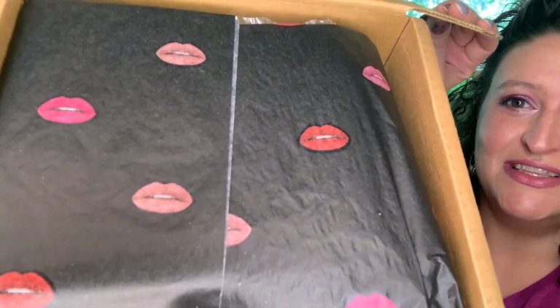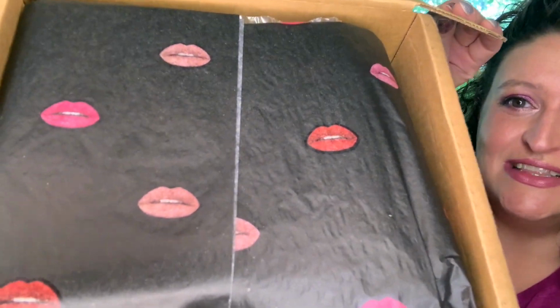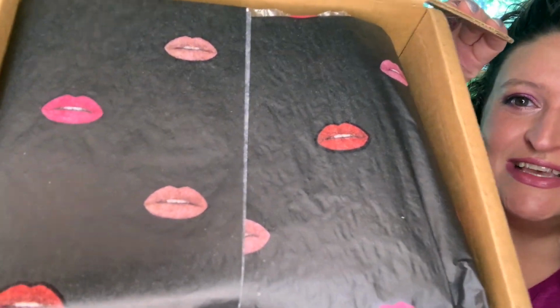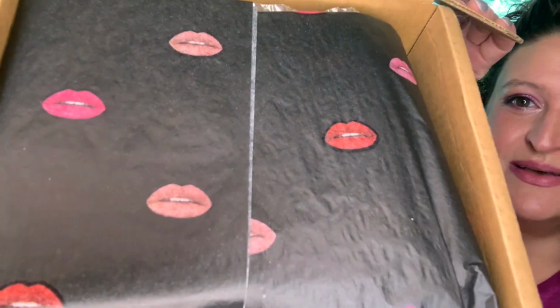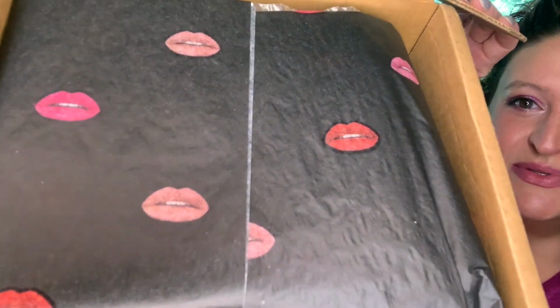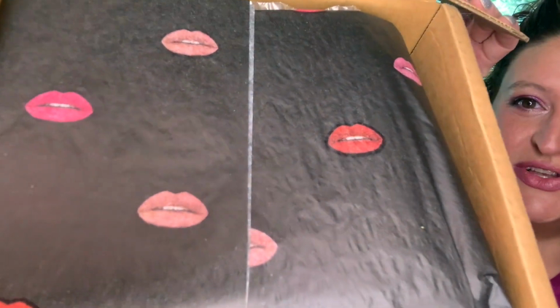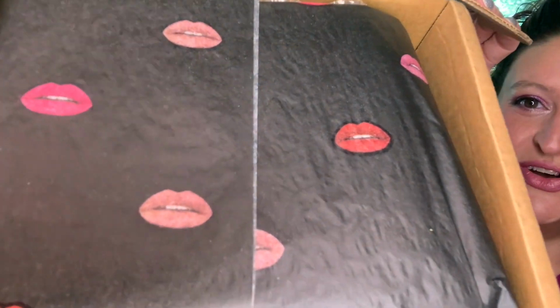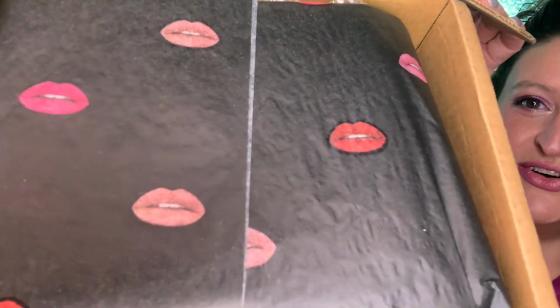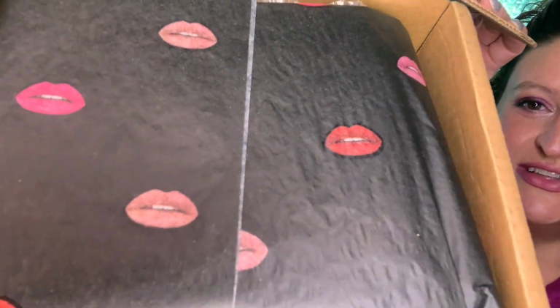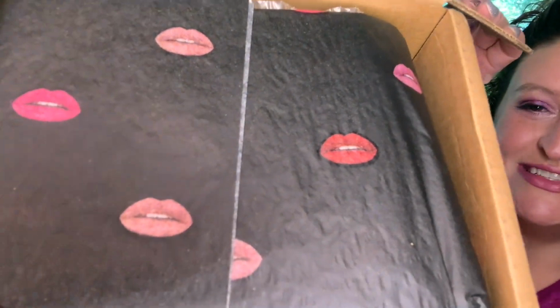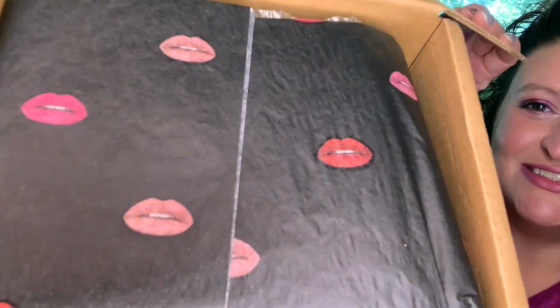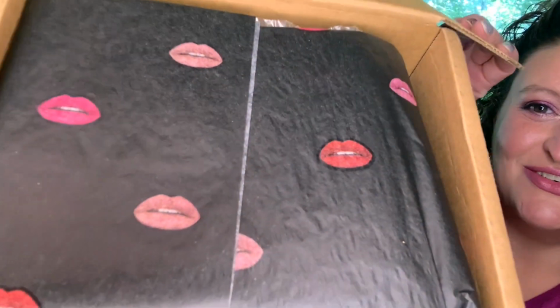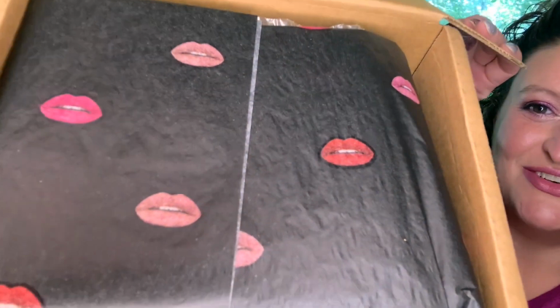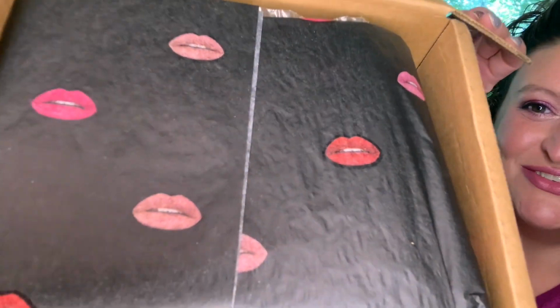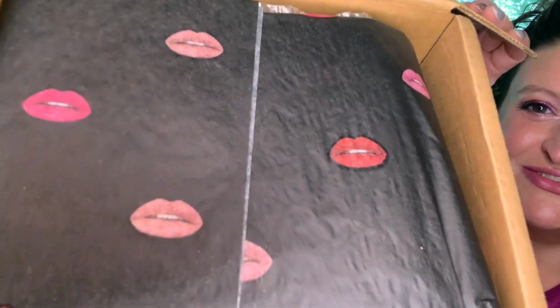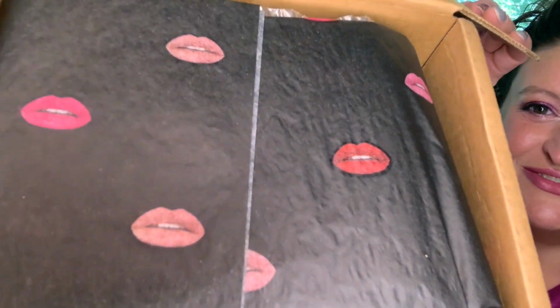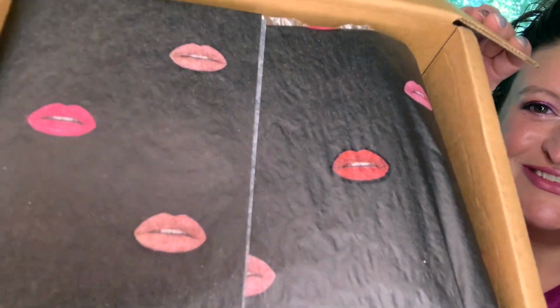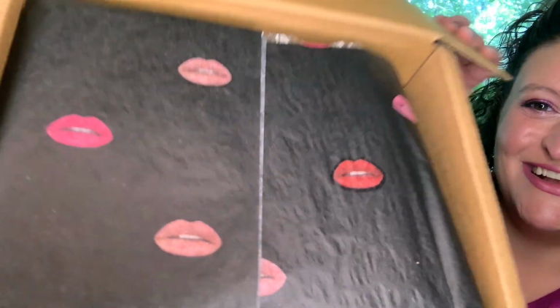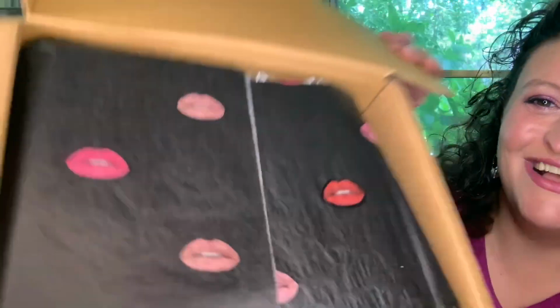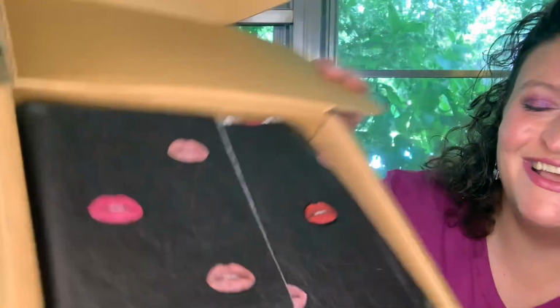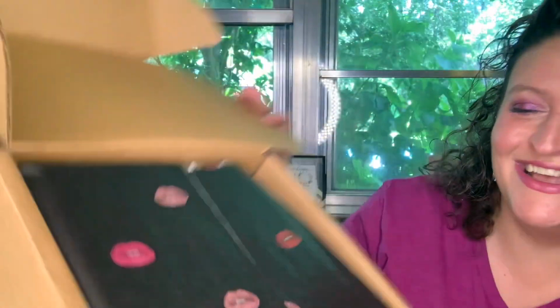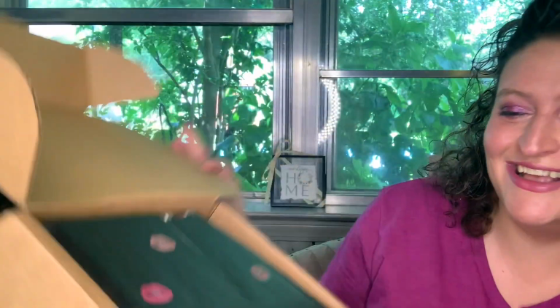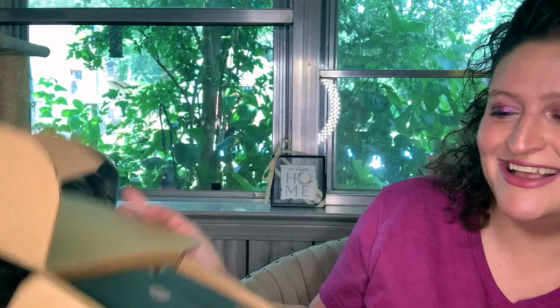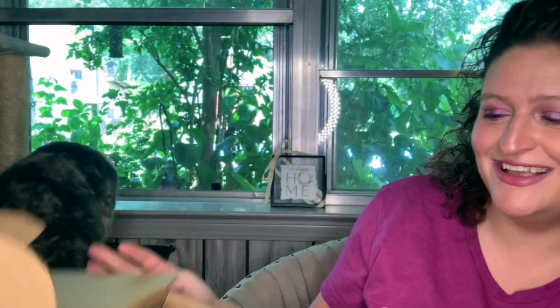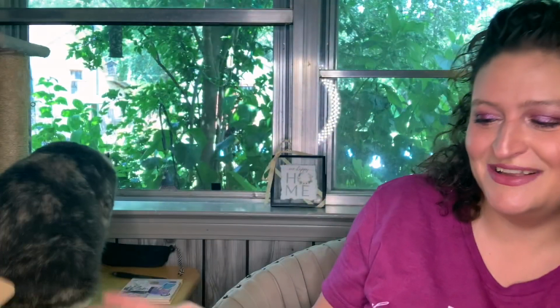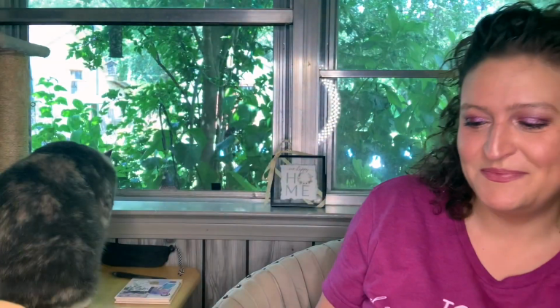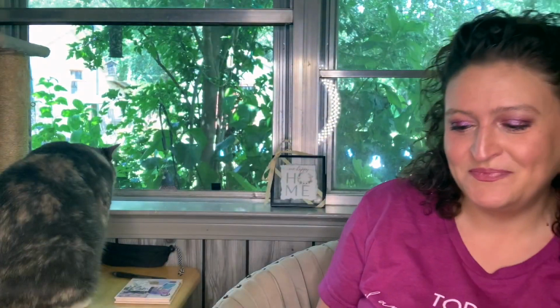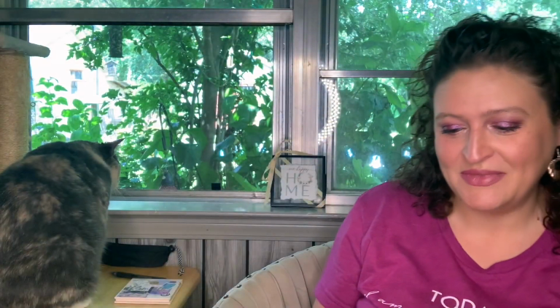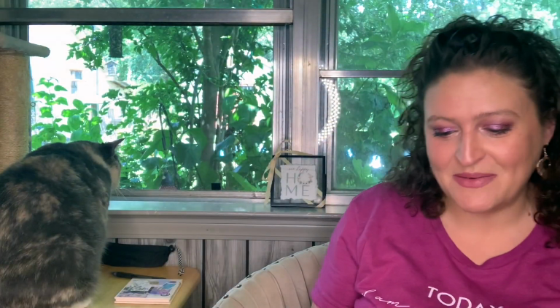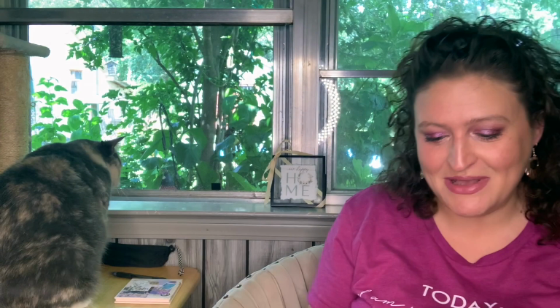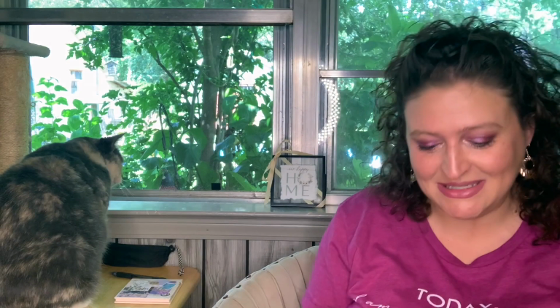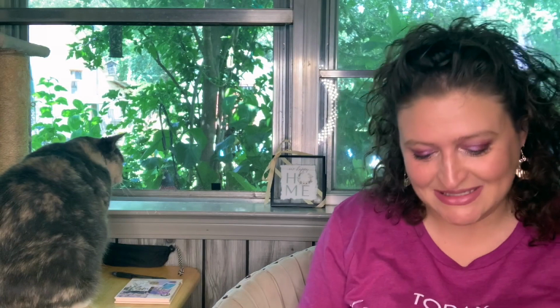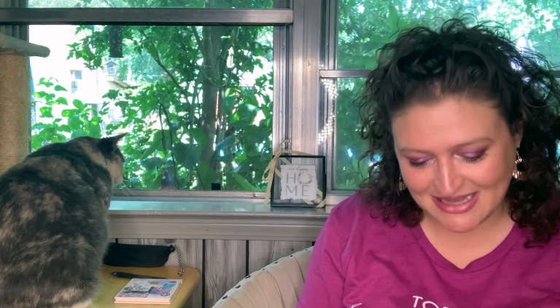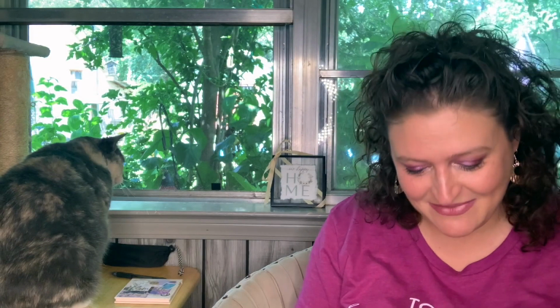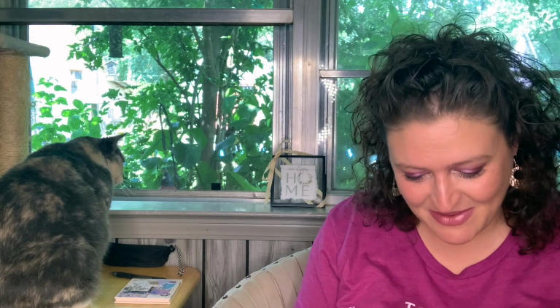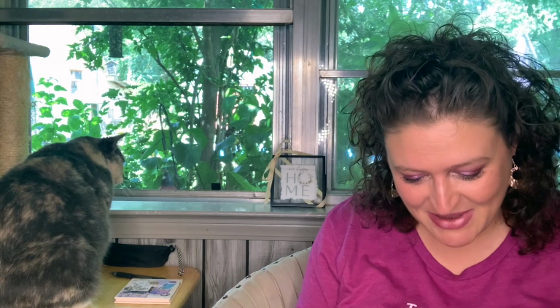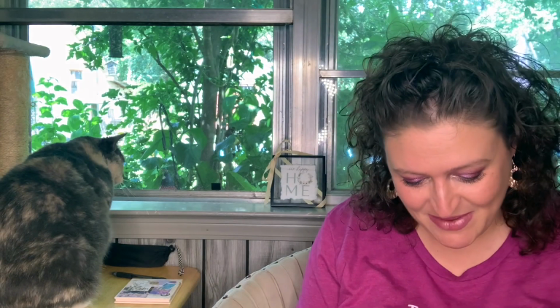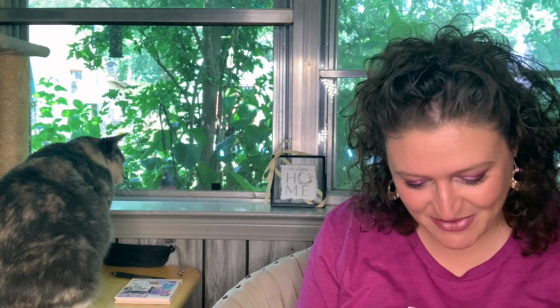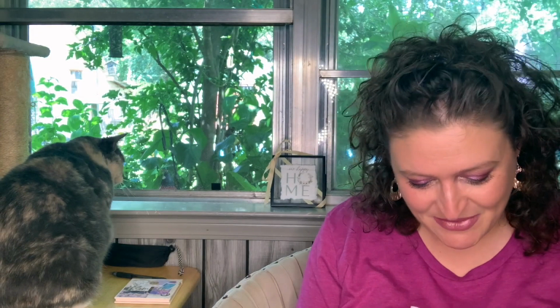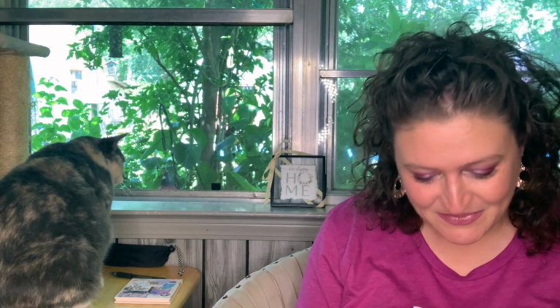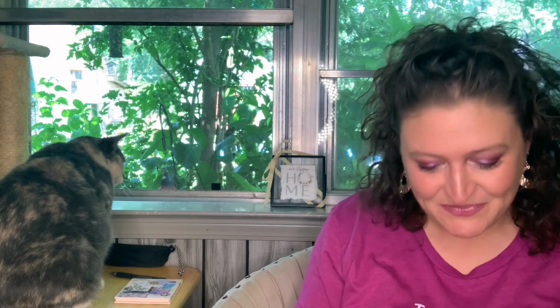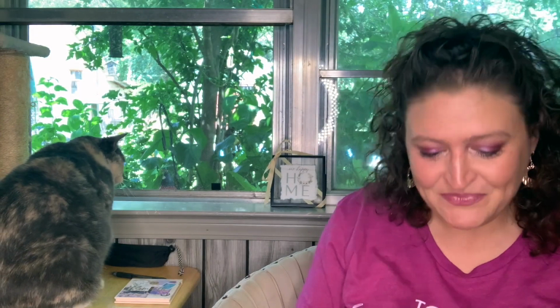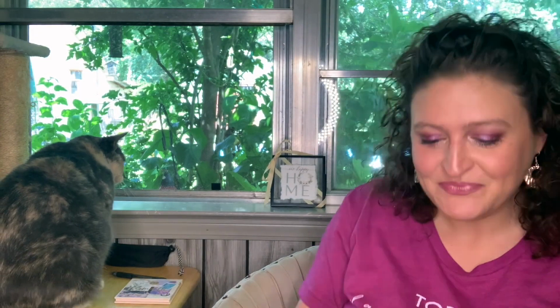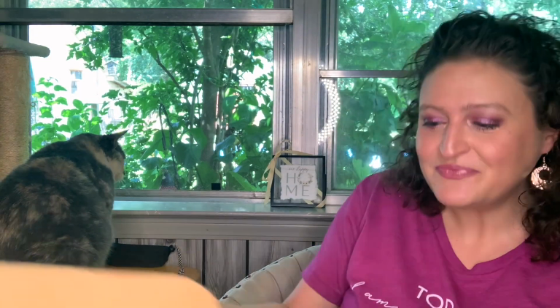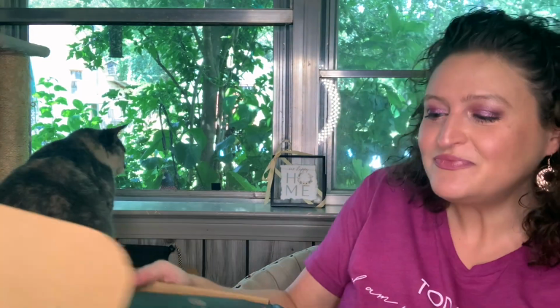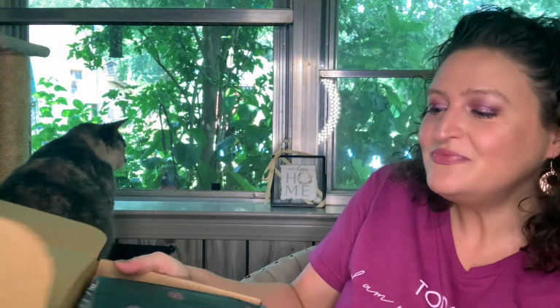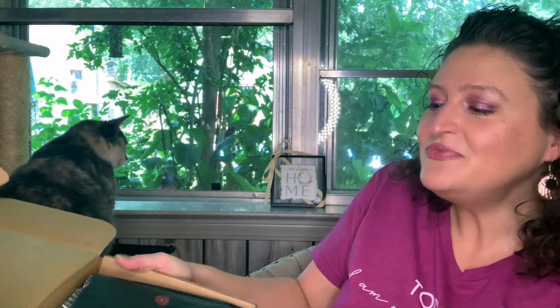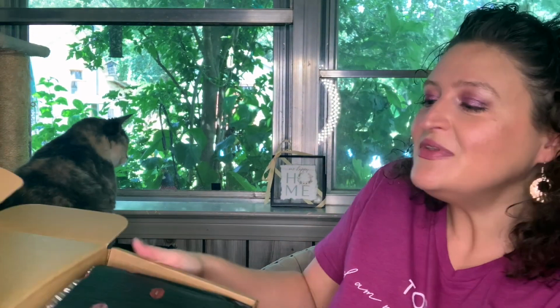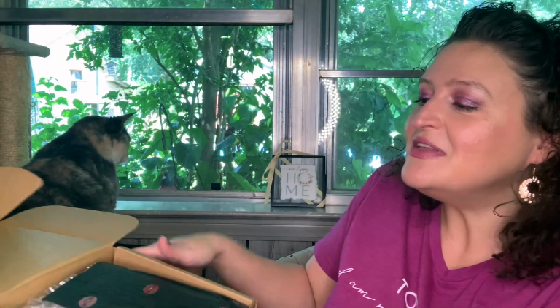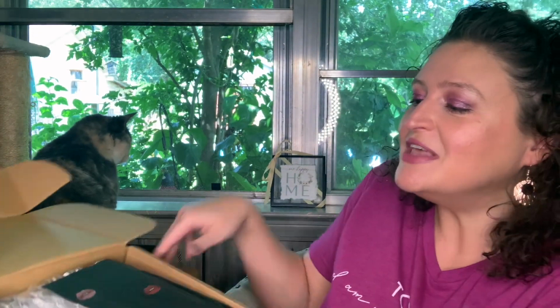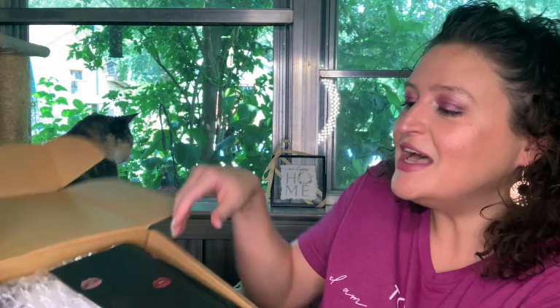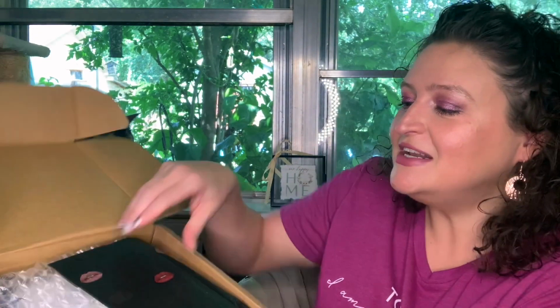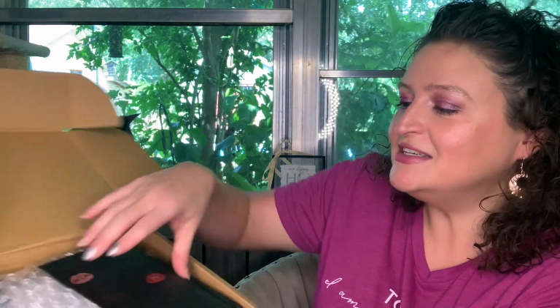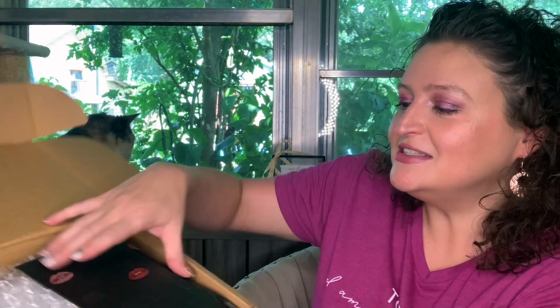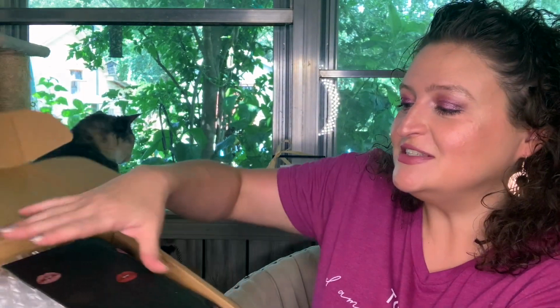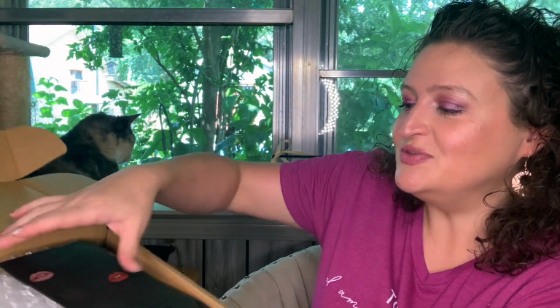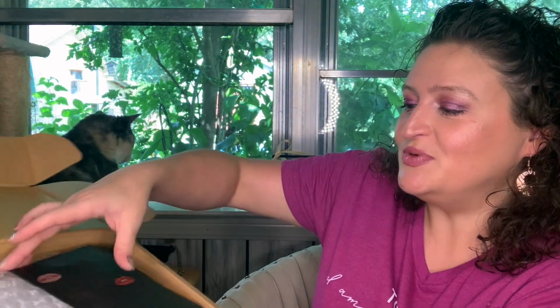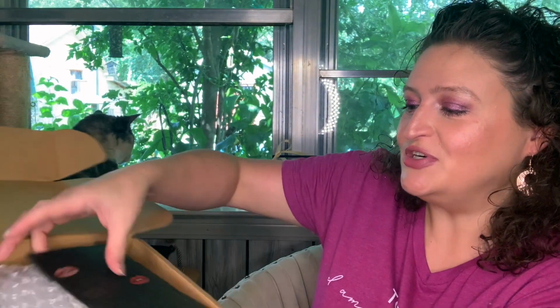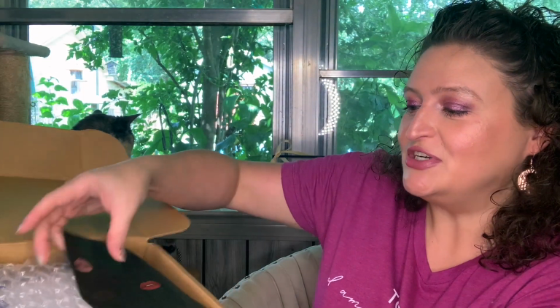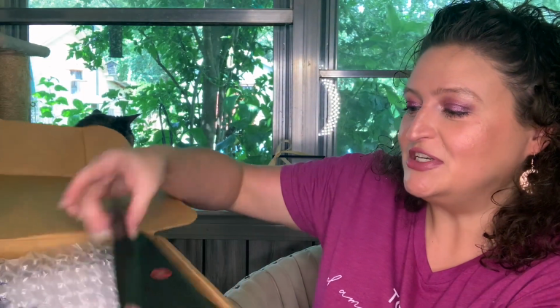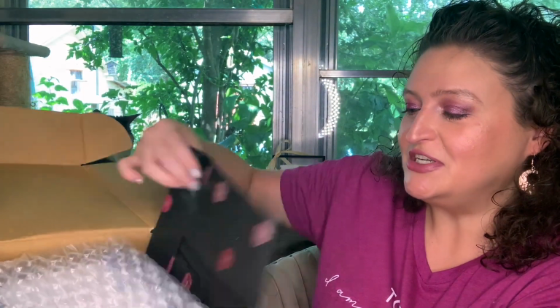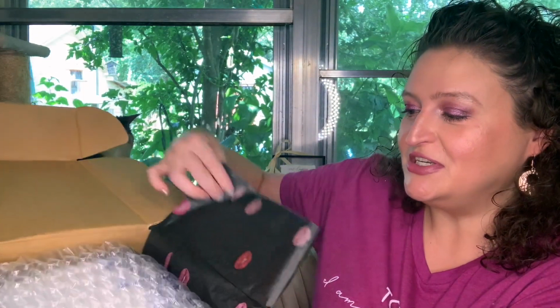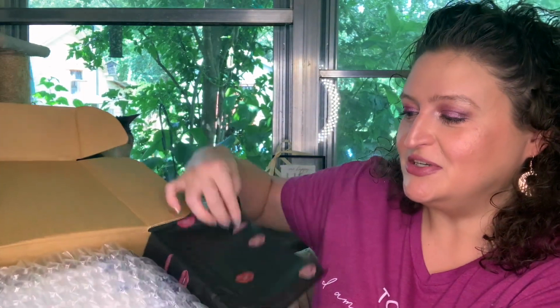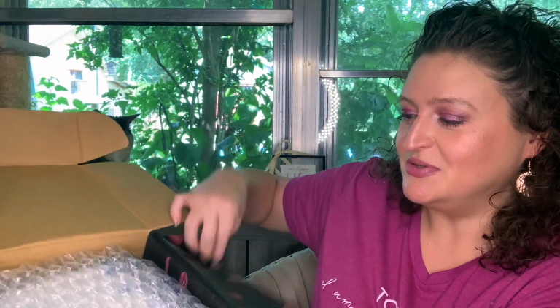Before y'all look inside and see what I actually got in here, look at this paper - look at the lips! Oh, that's so cool. I'm about to save that paper, that is super cute.